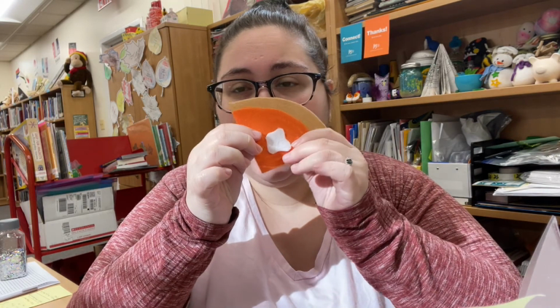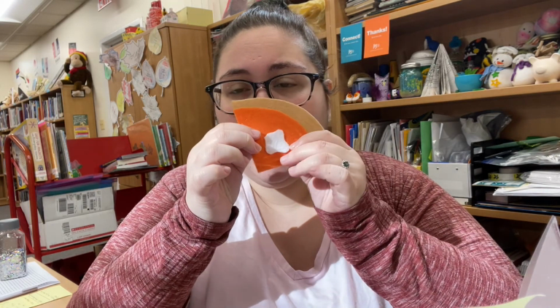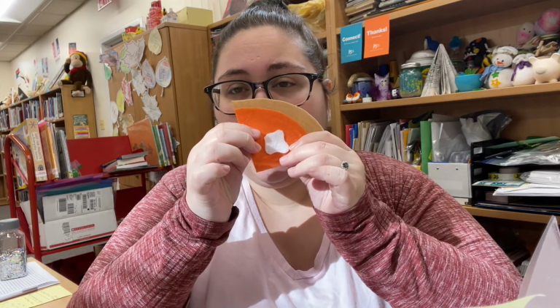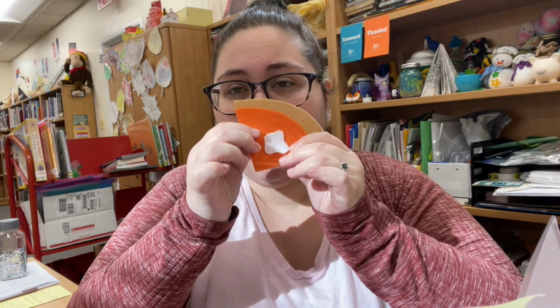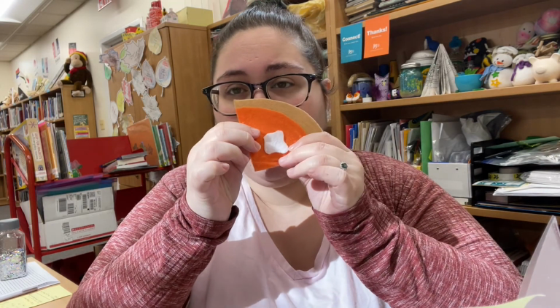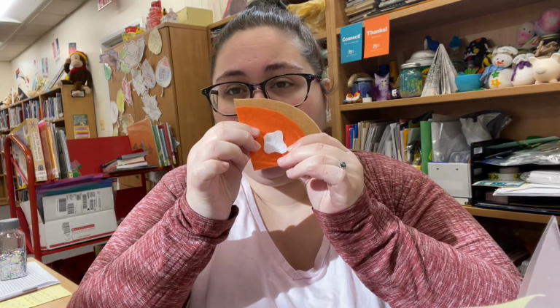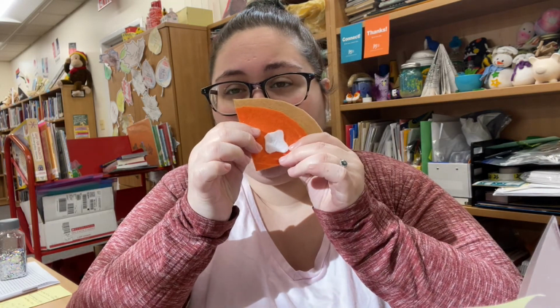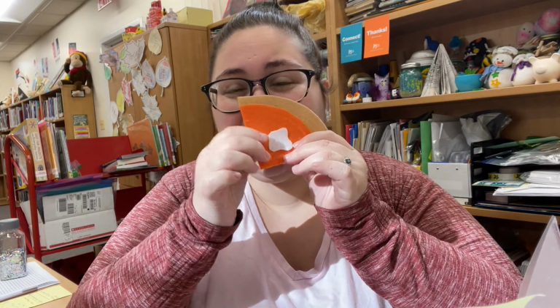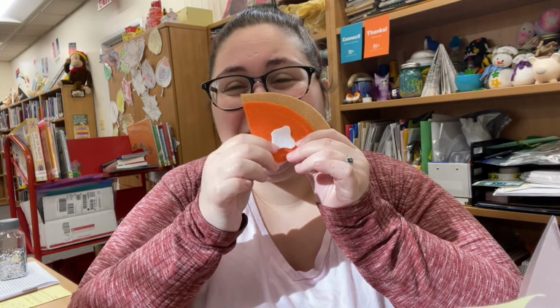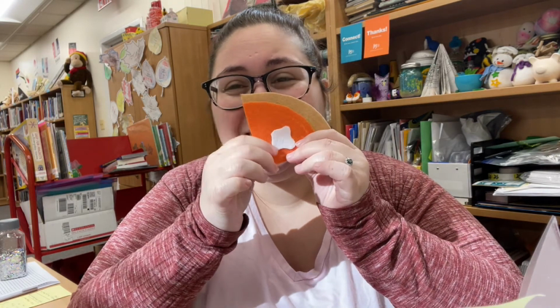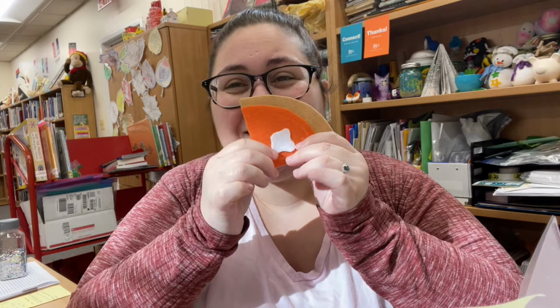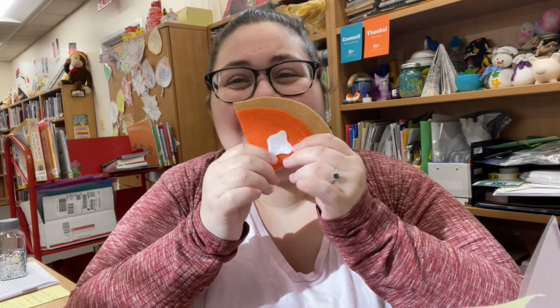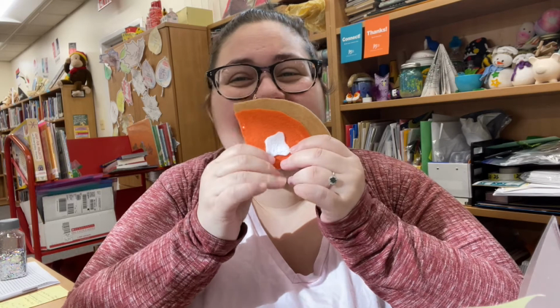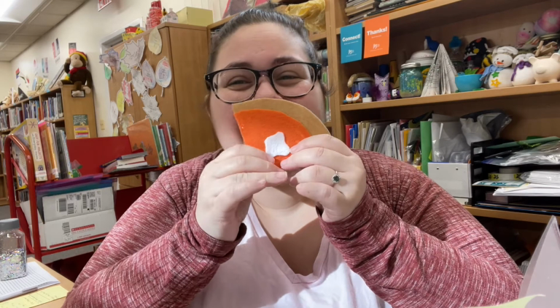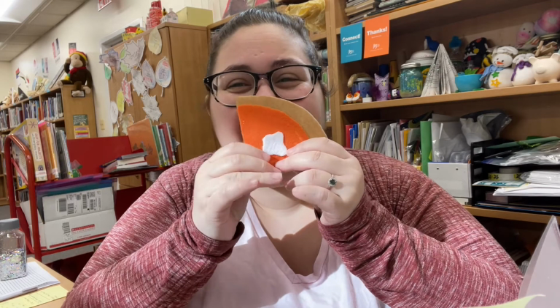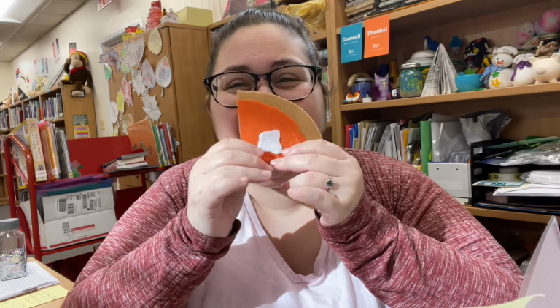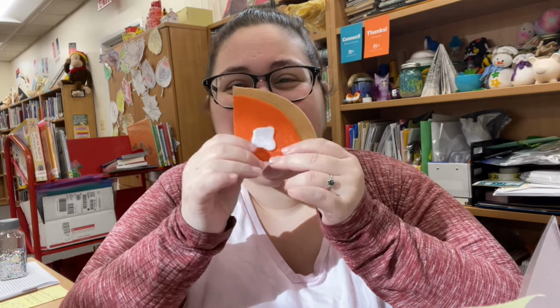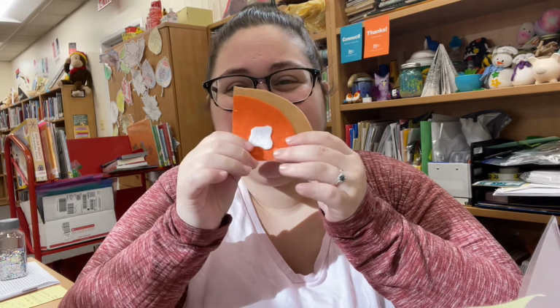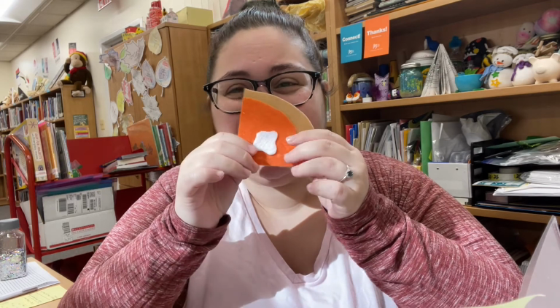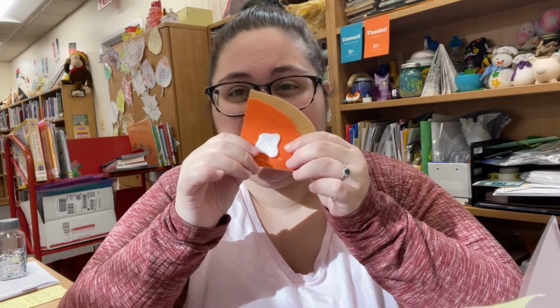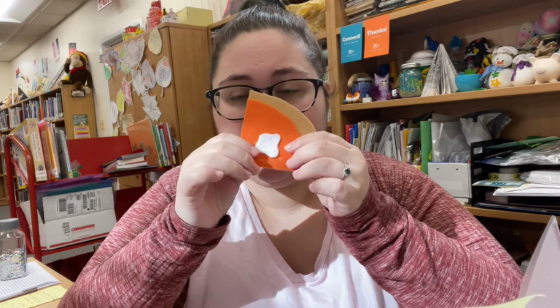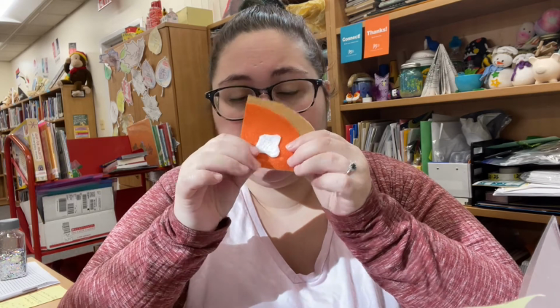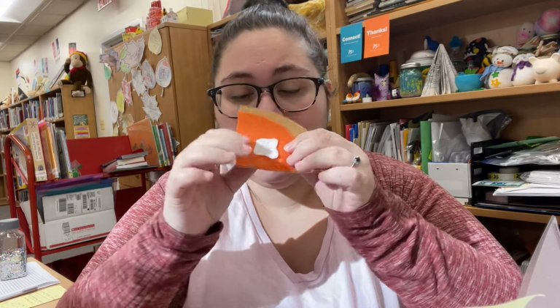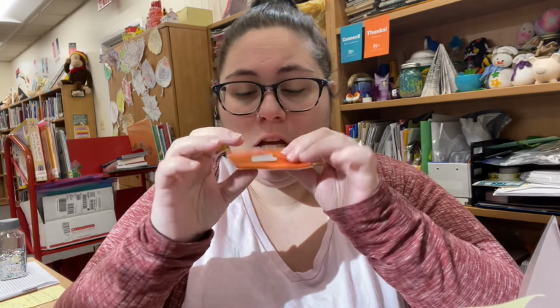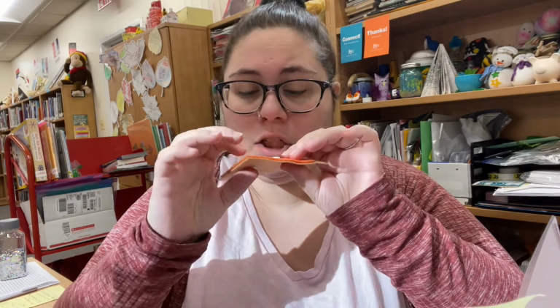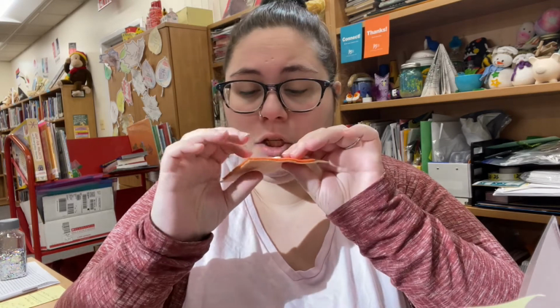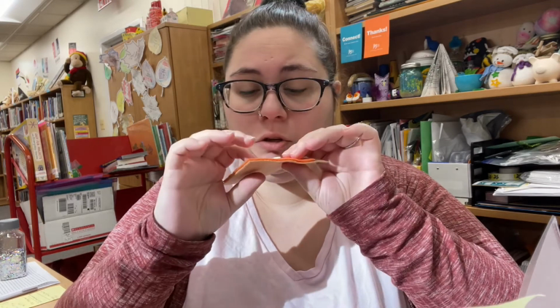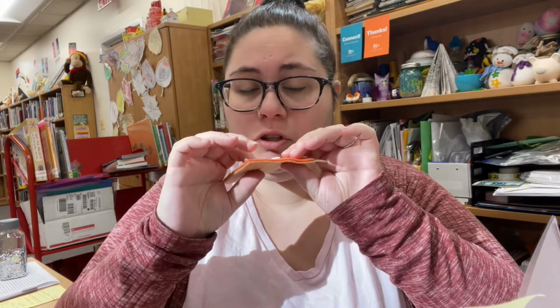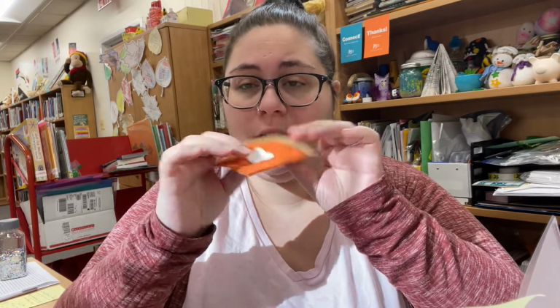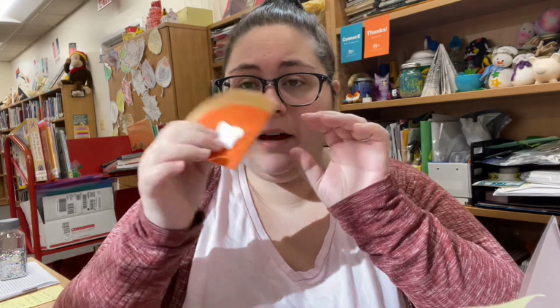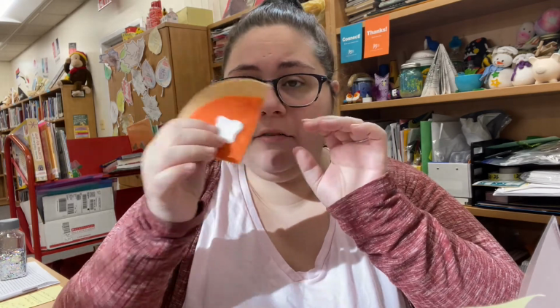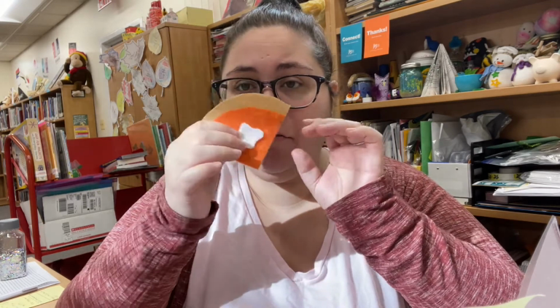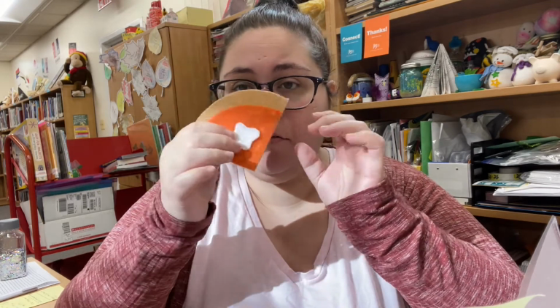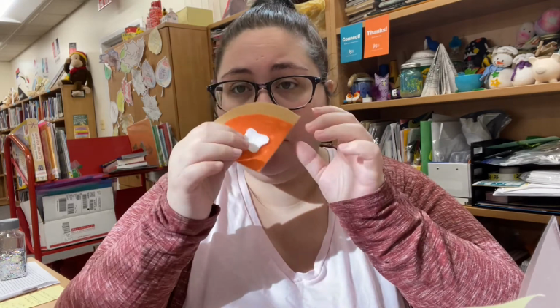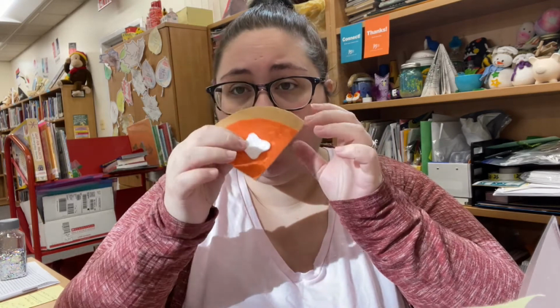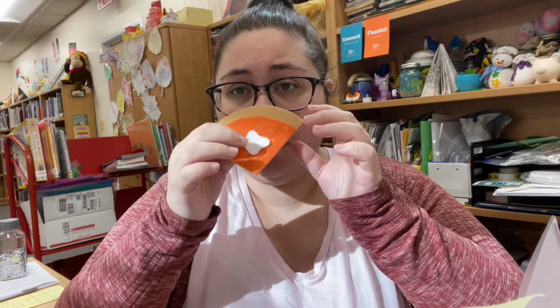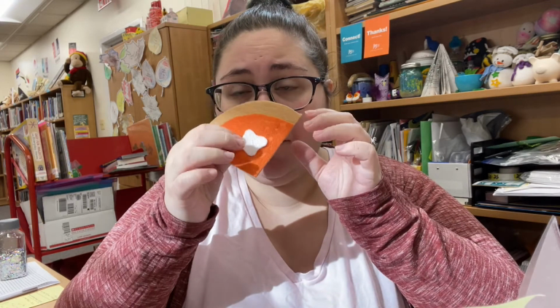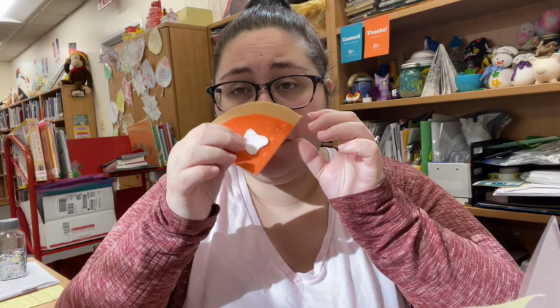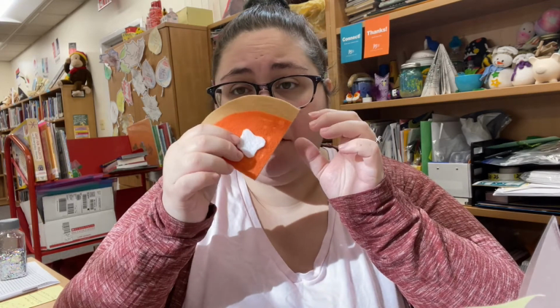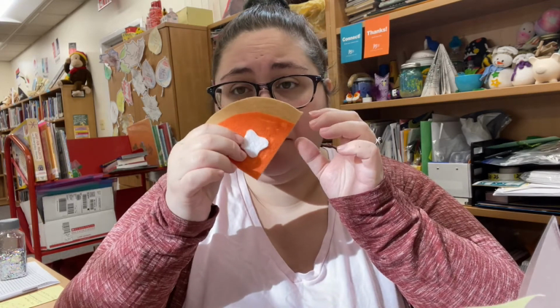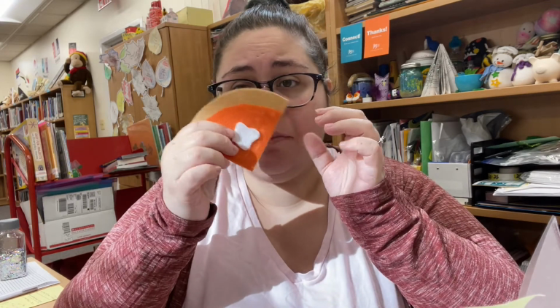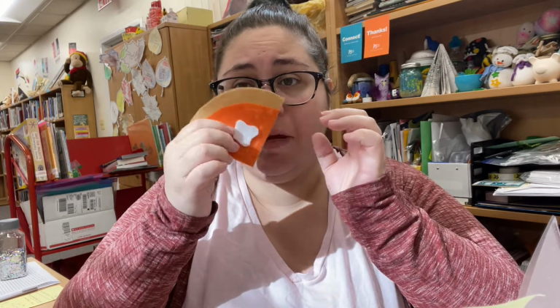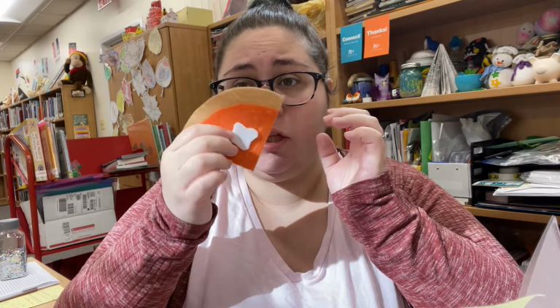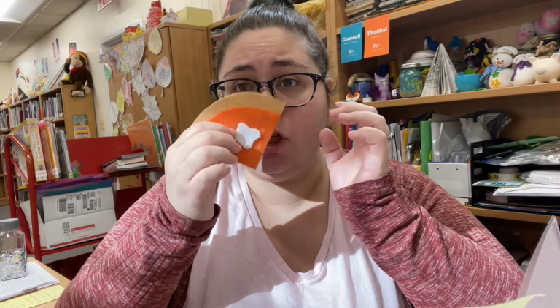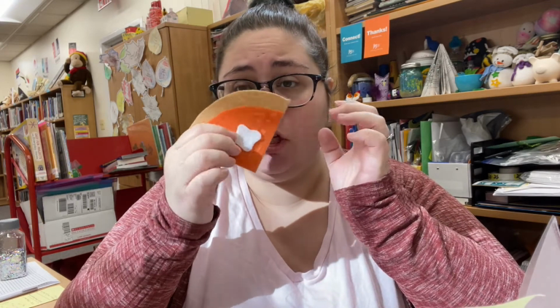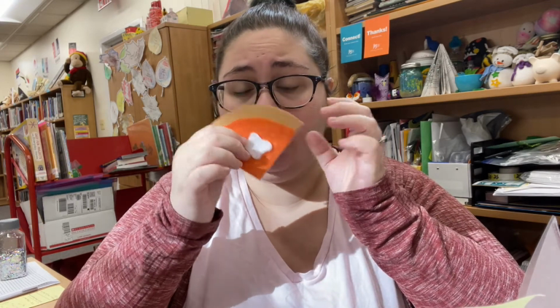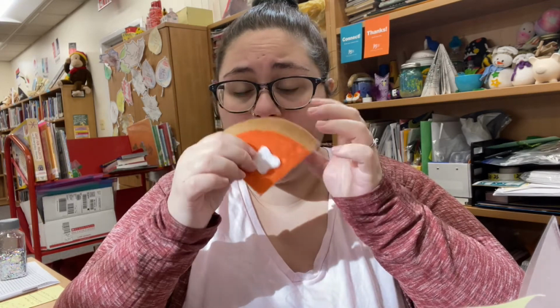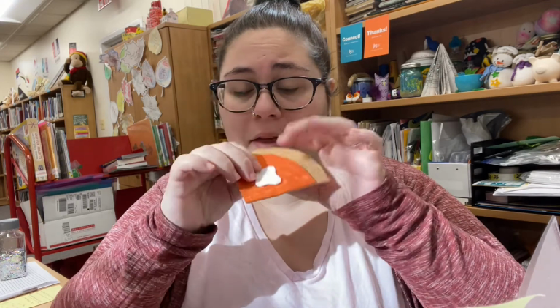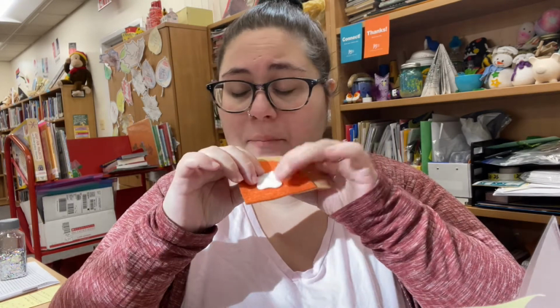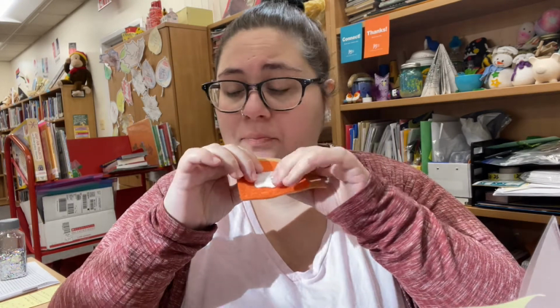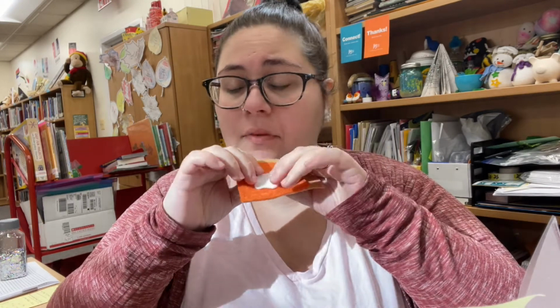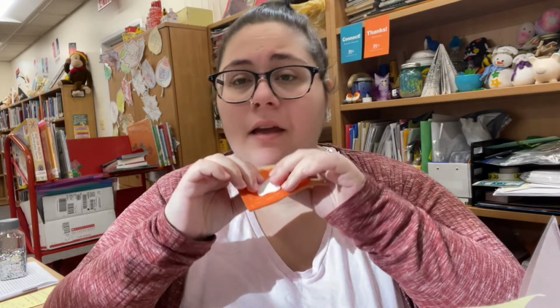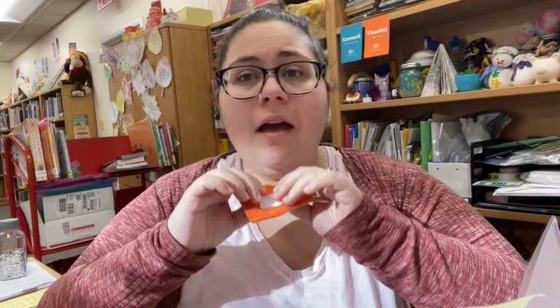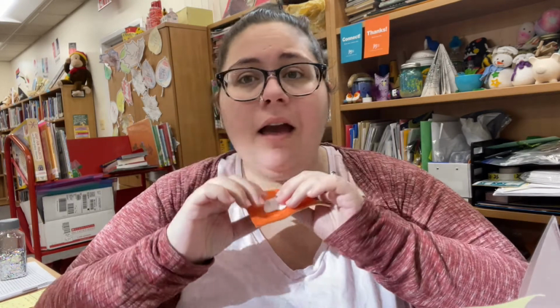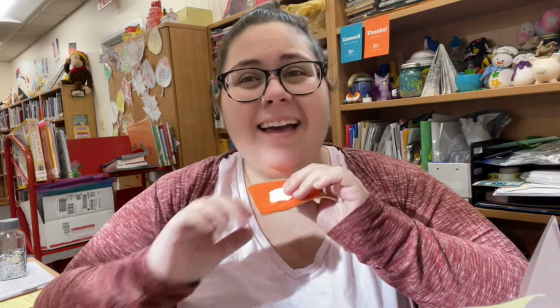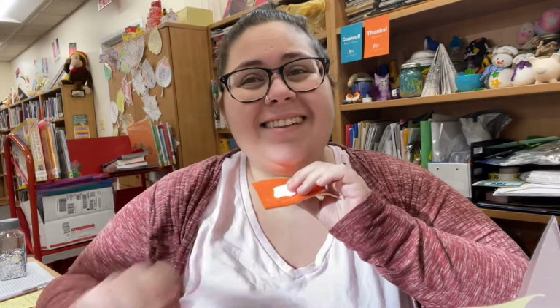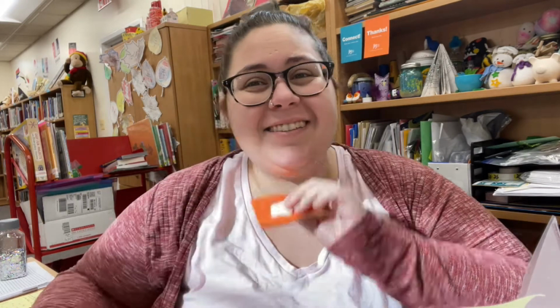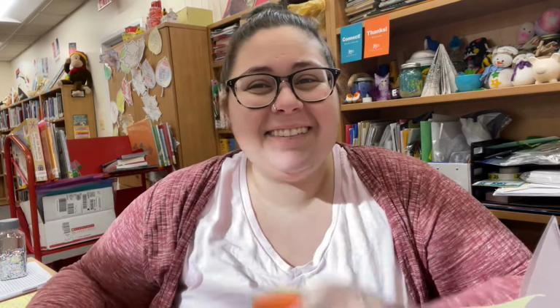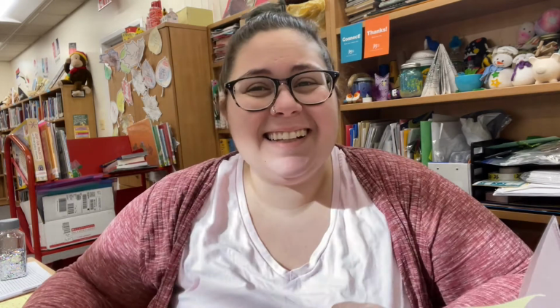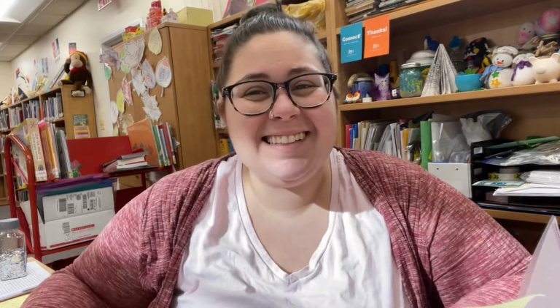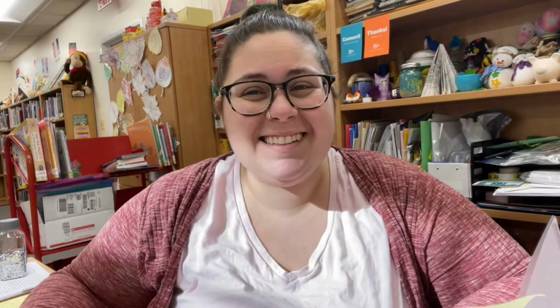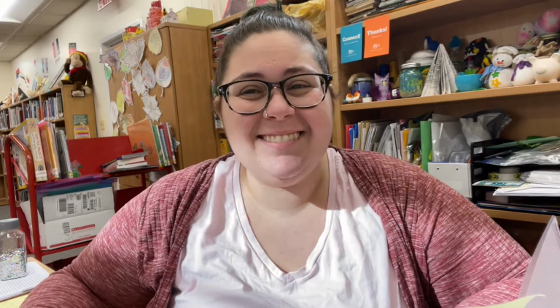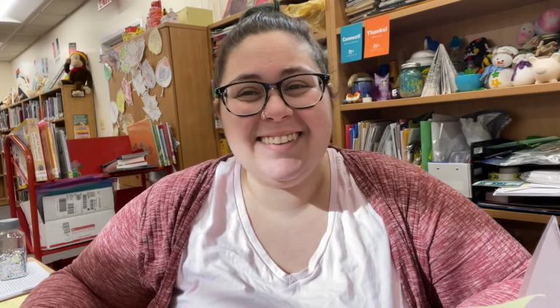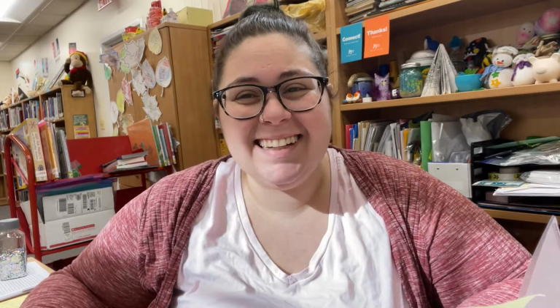How cute are these? So you're going to have enough to make two of them. So let's jump in.